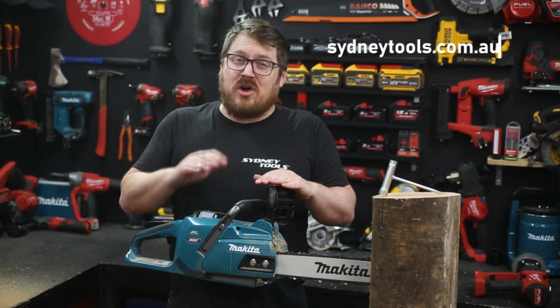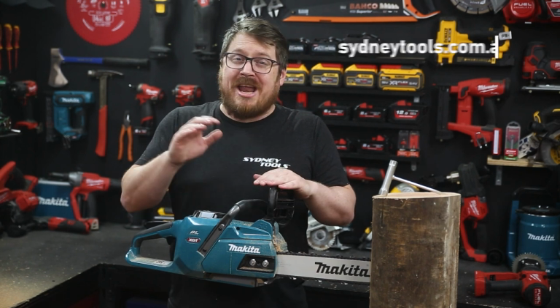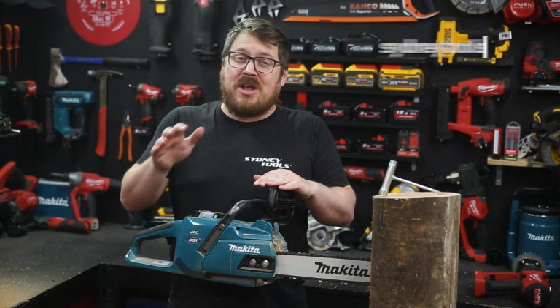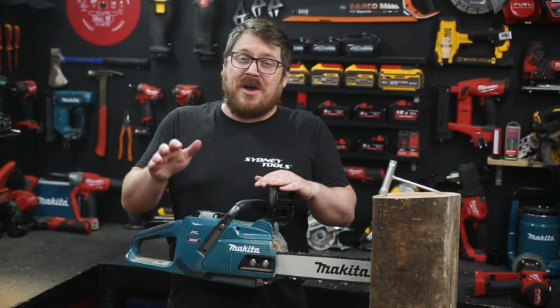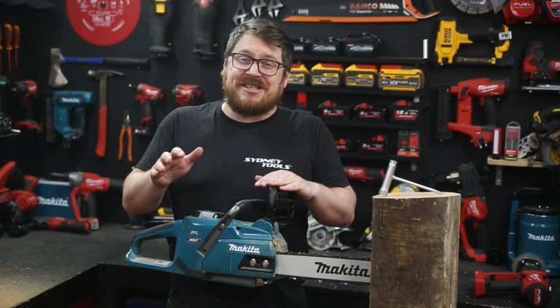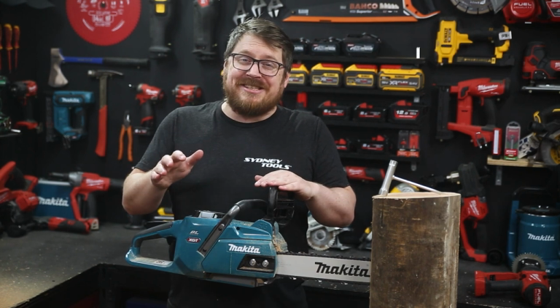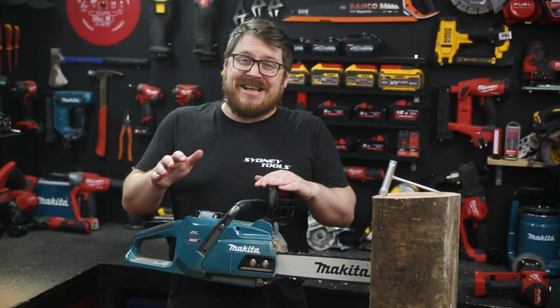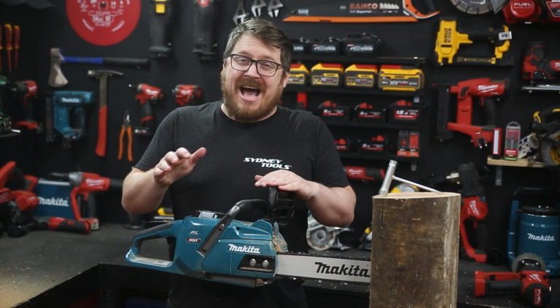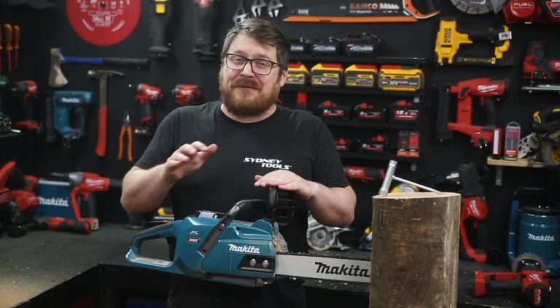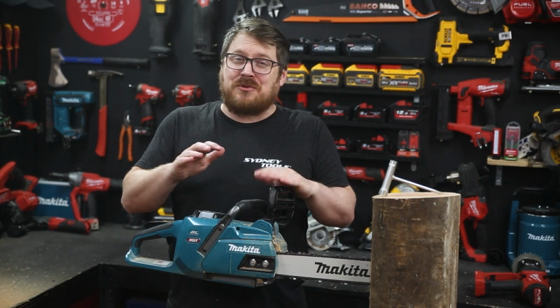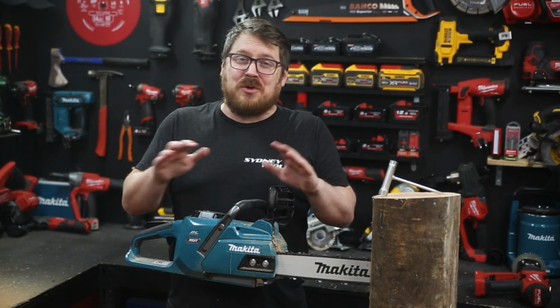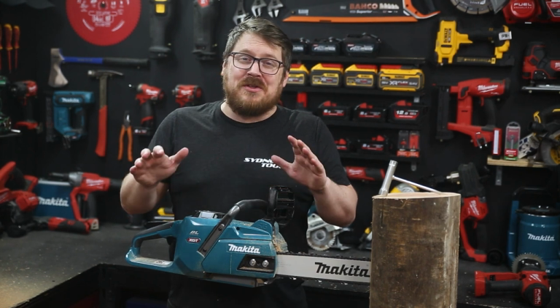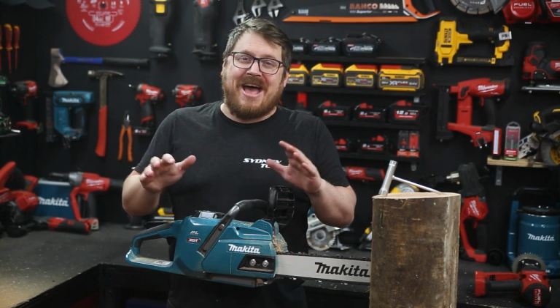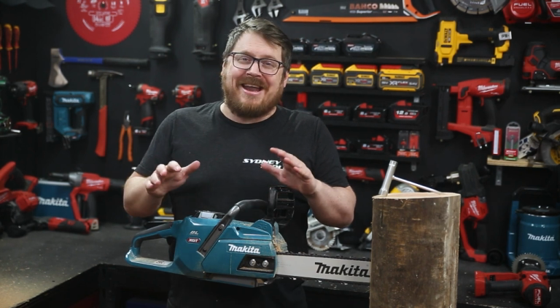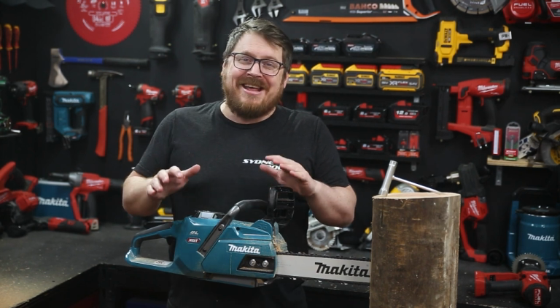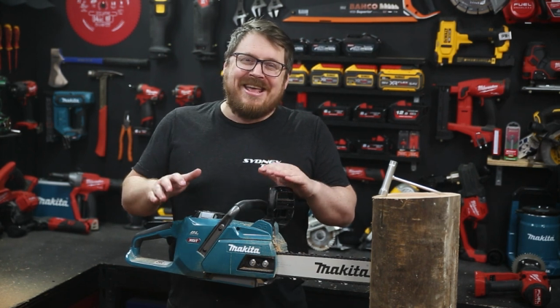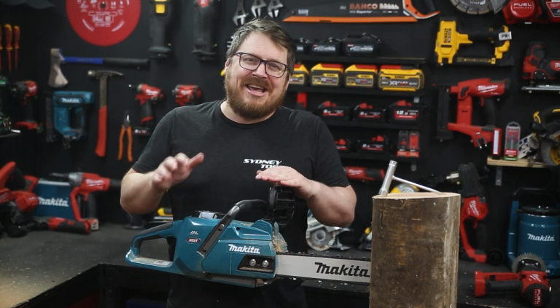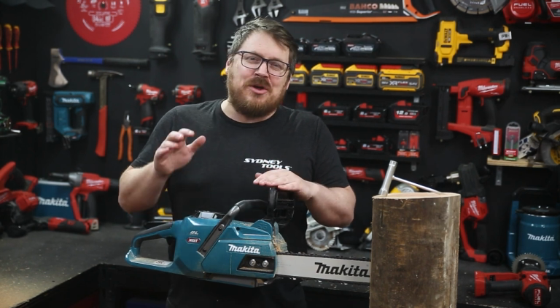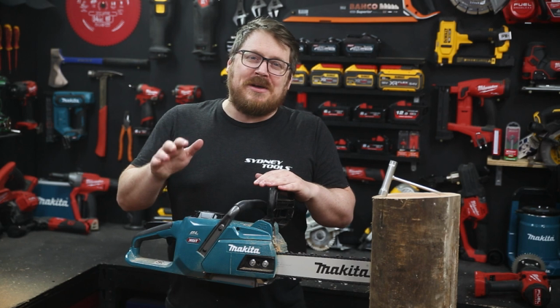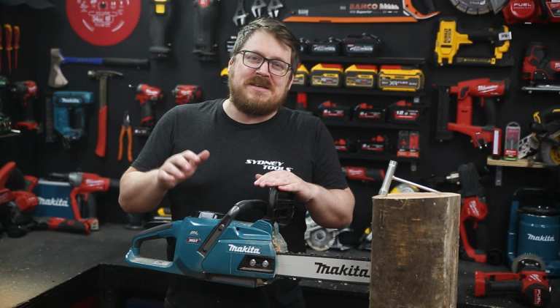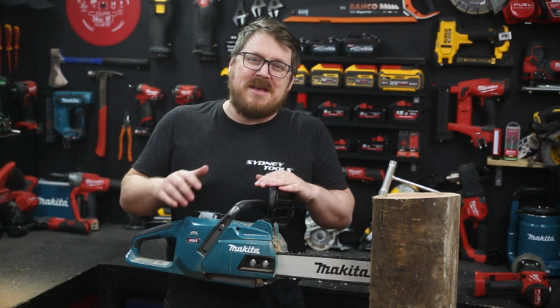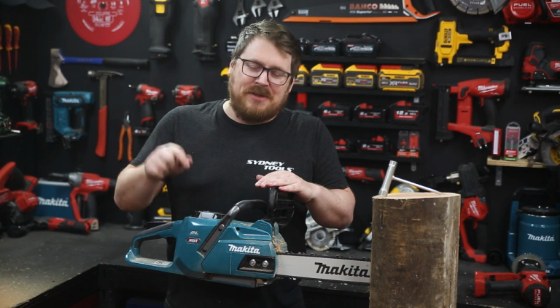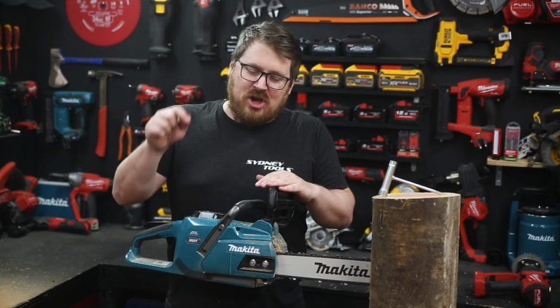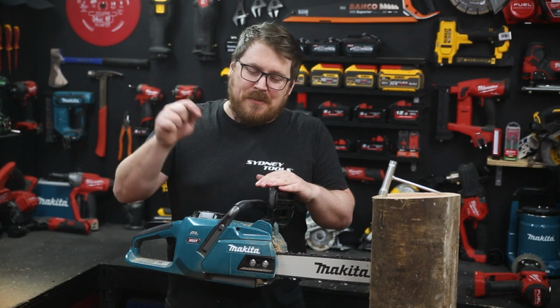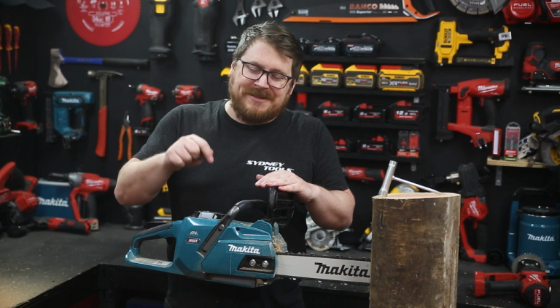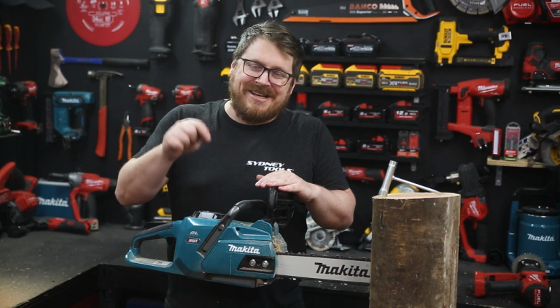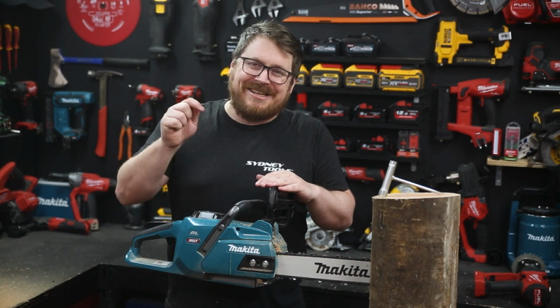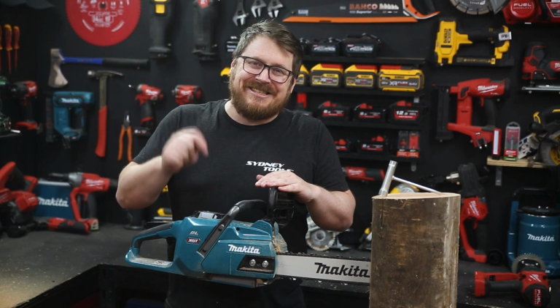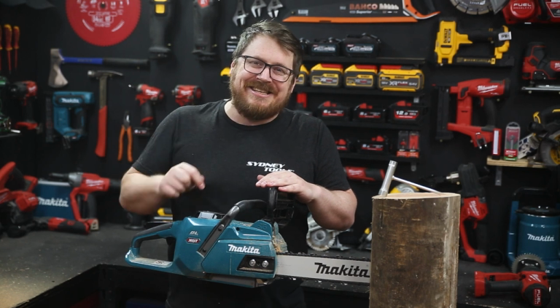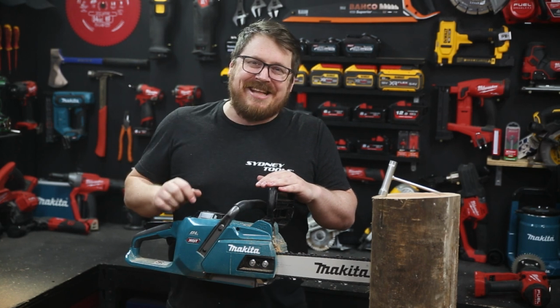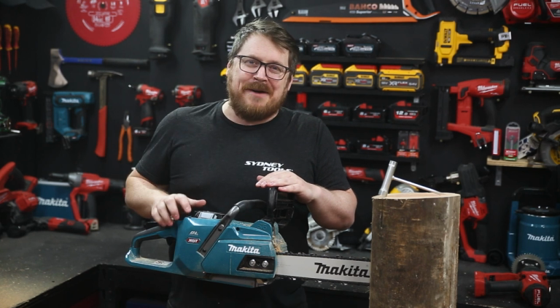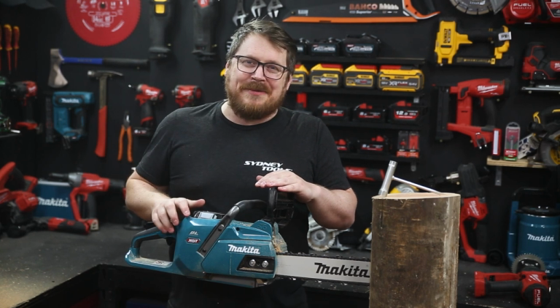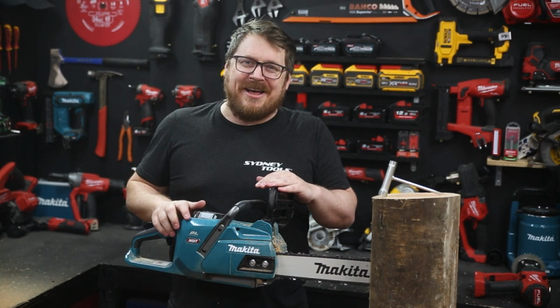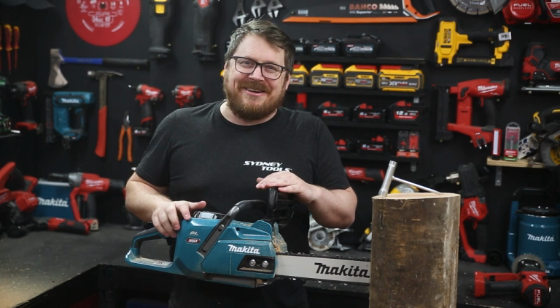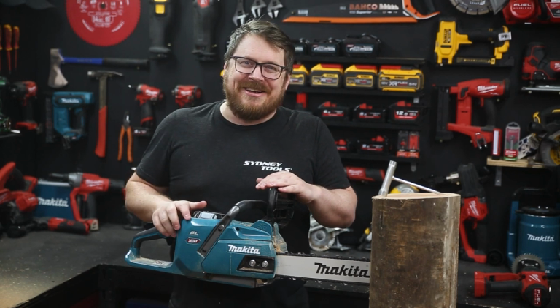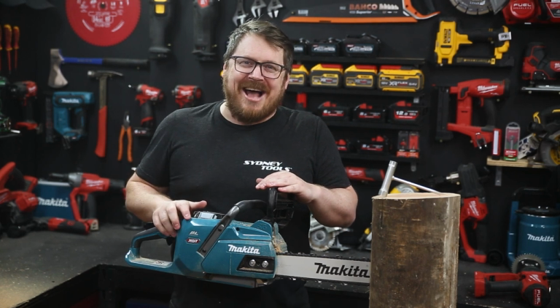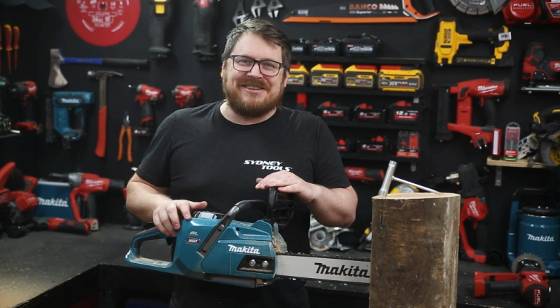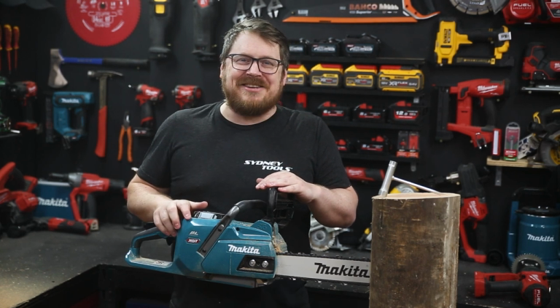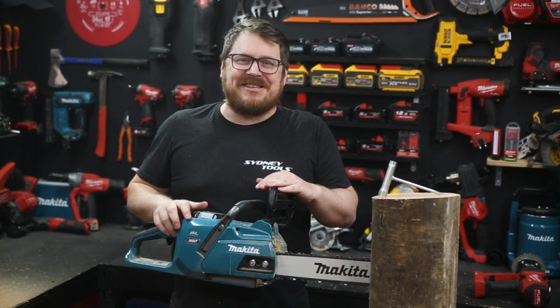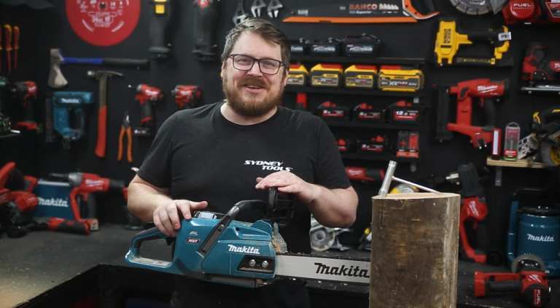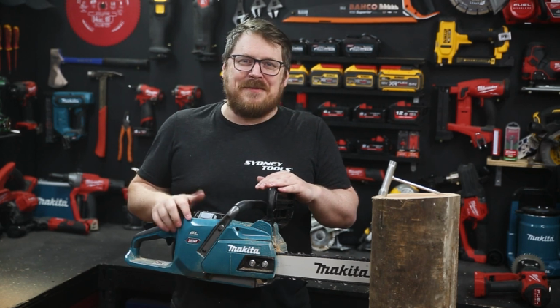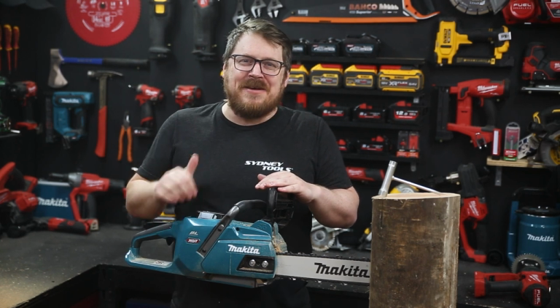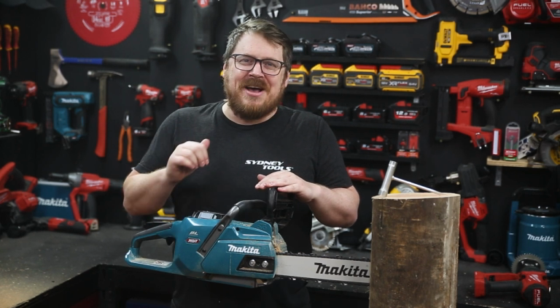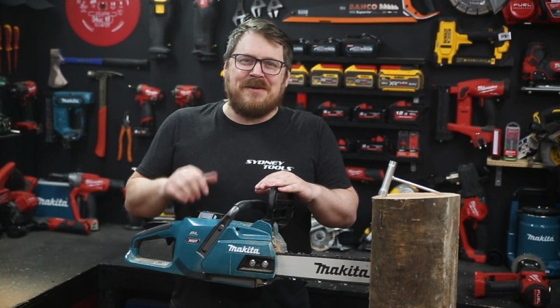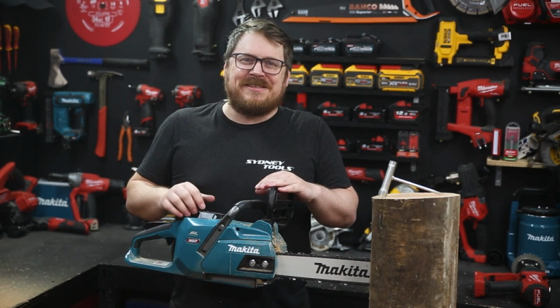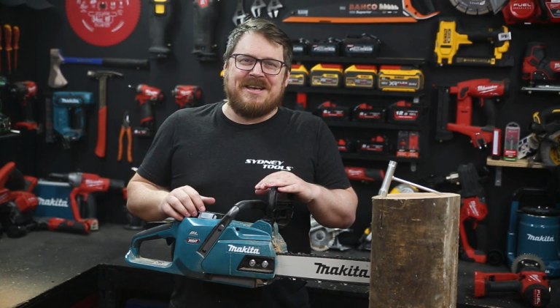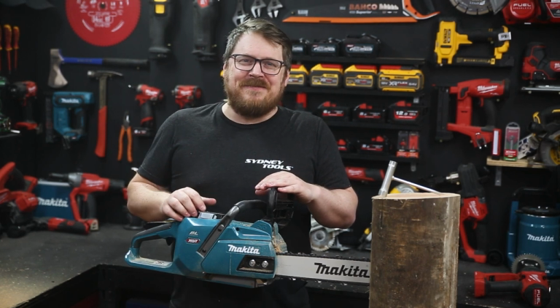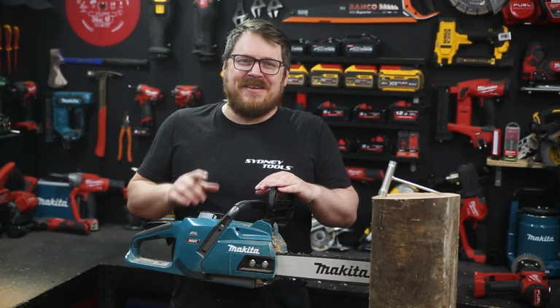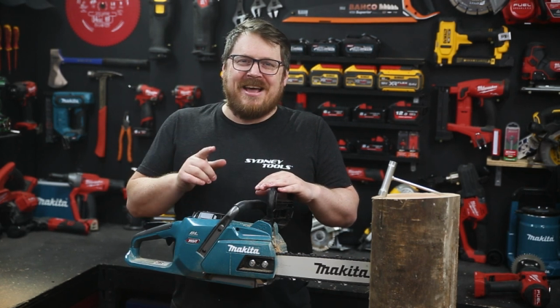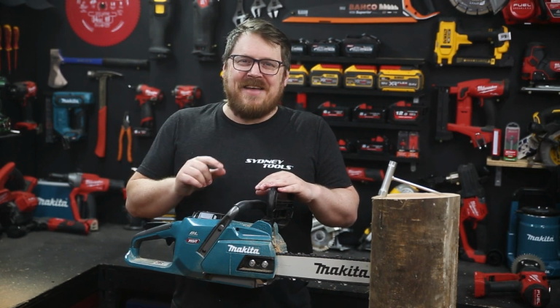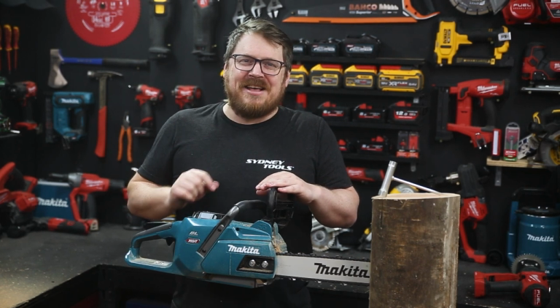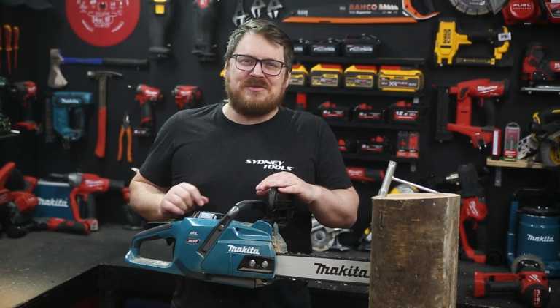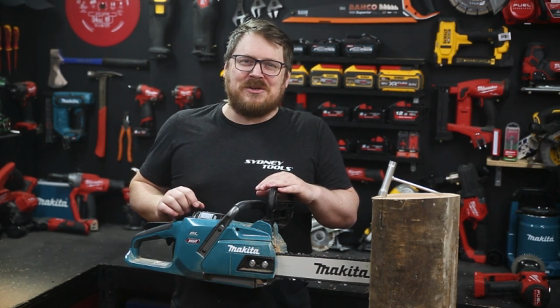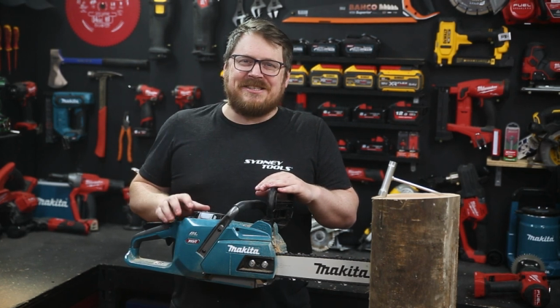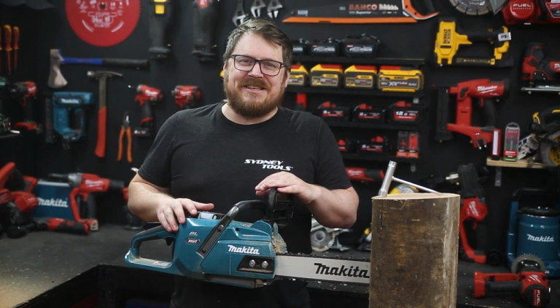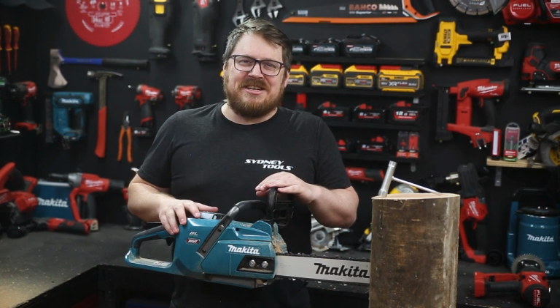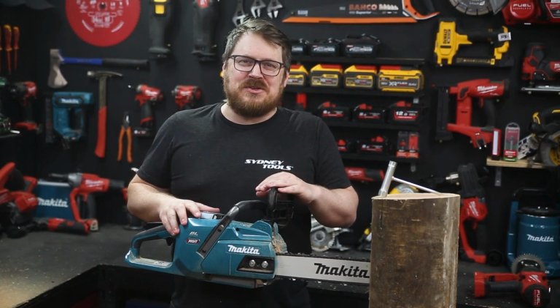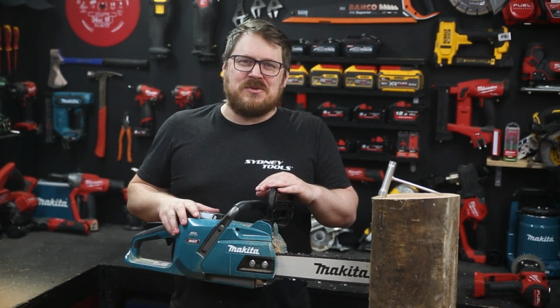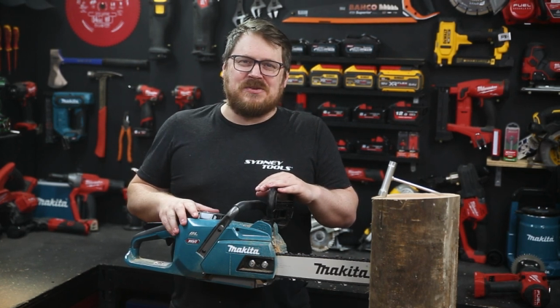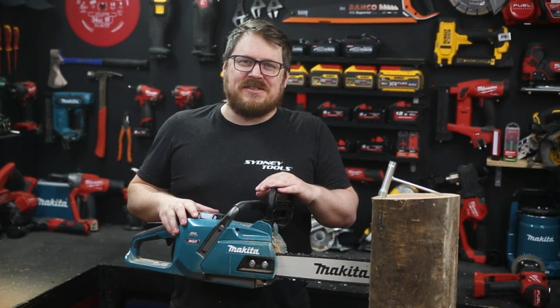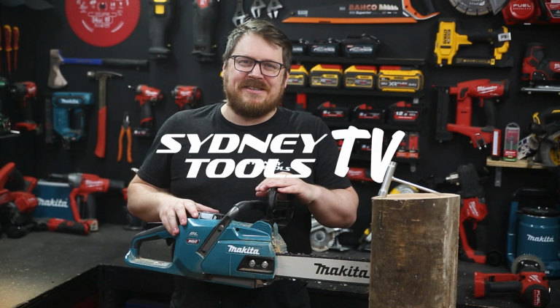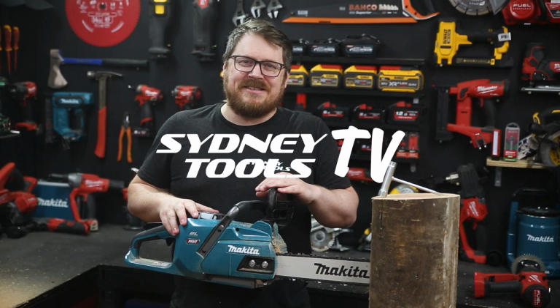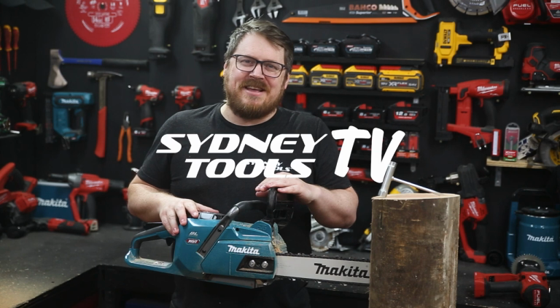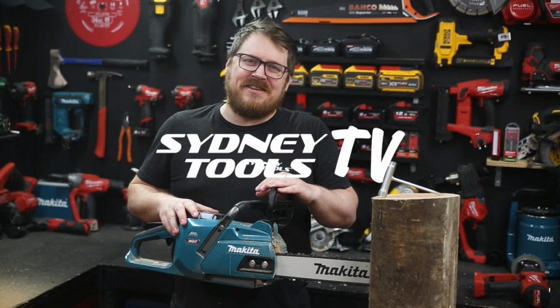If you've got any questions, you can always hit me up in the comment section down below. Until next time, I'm Tim — thanks for watching Sydney Tools TV.